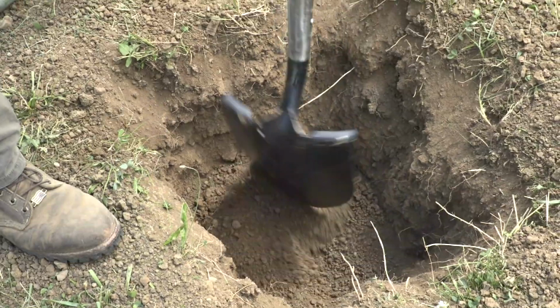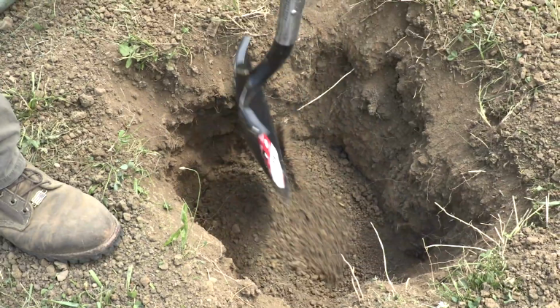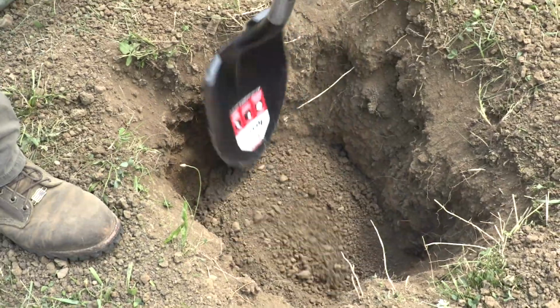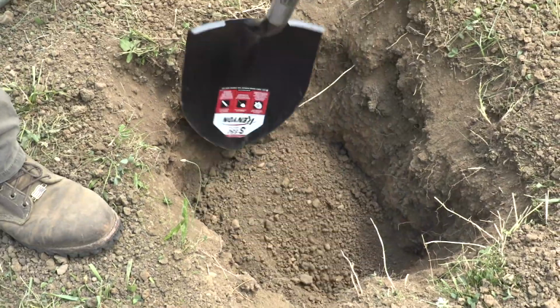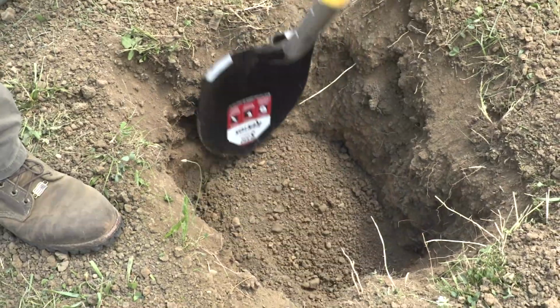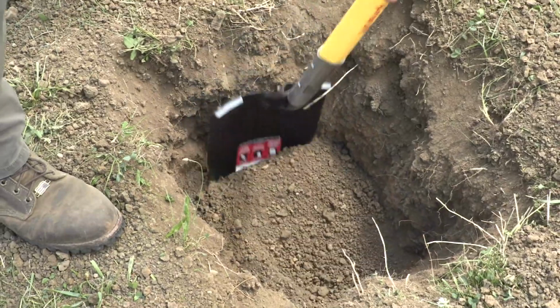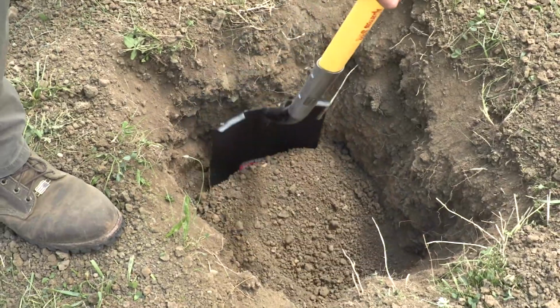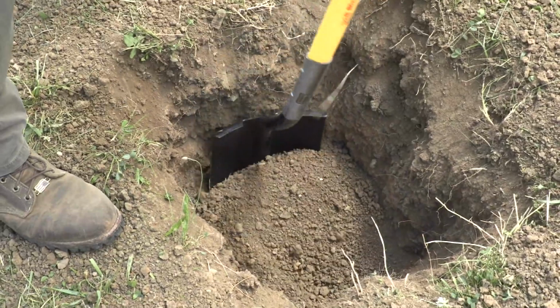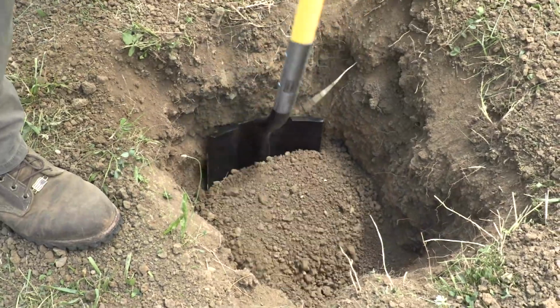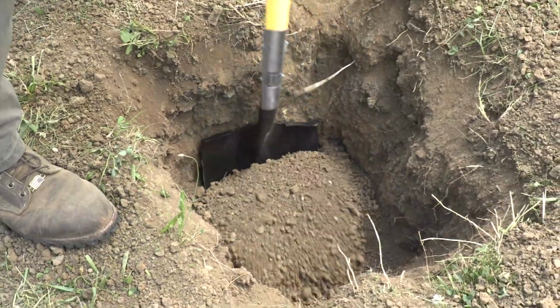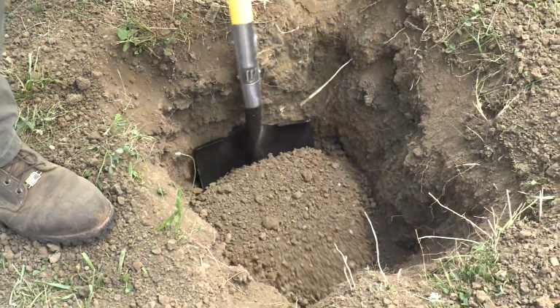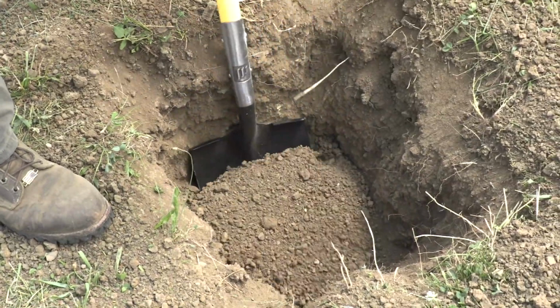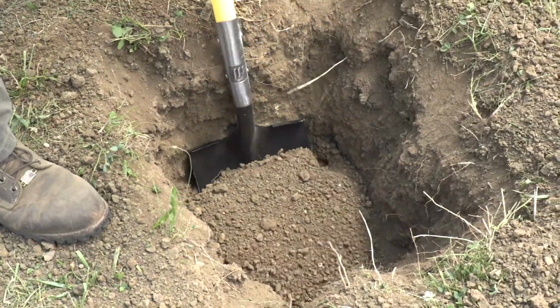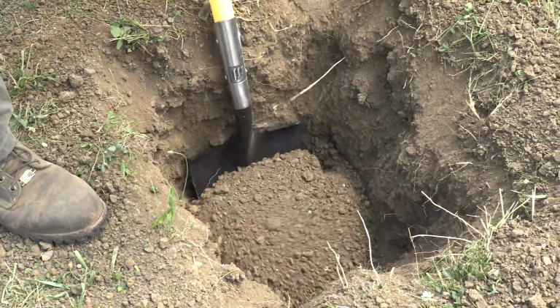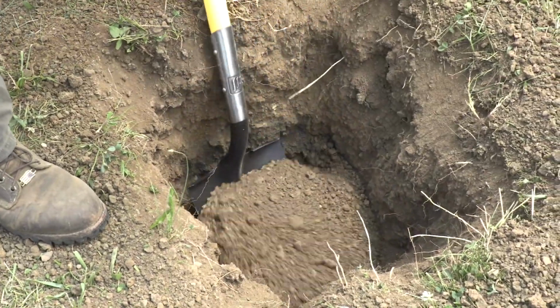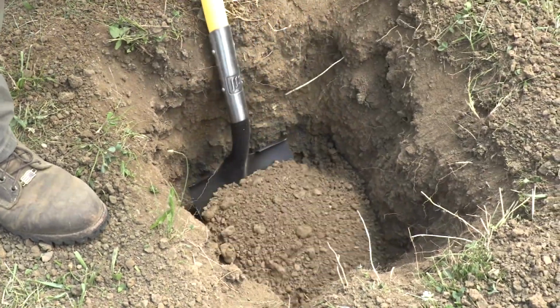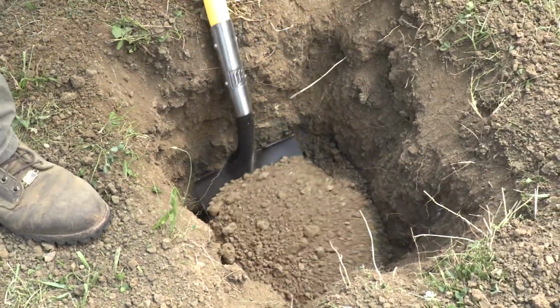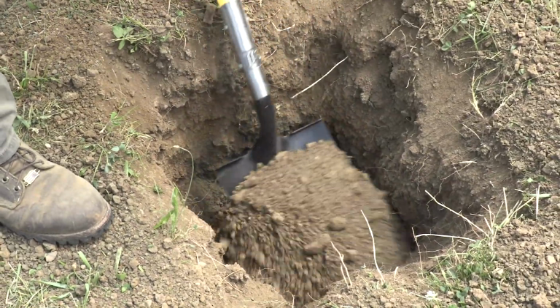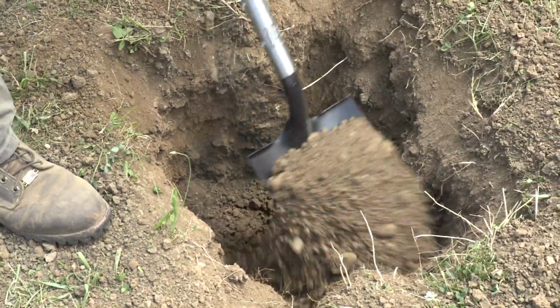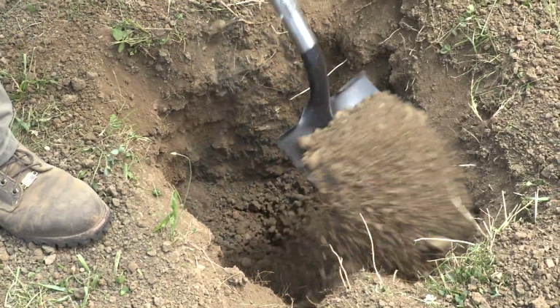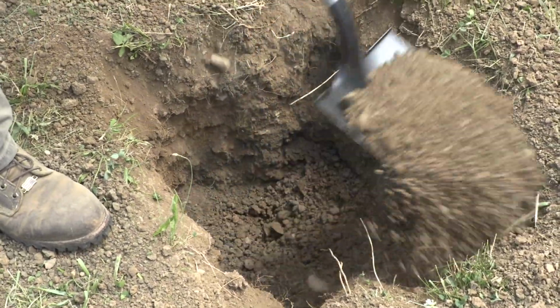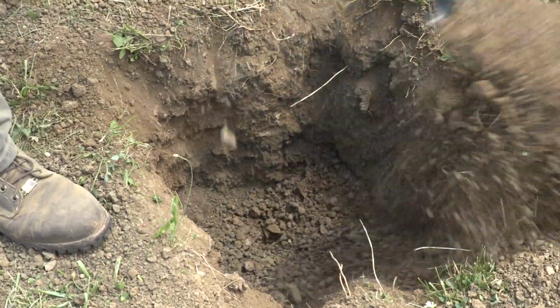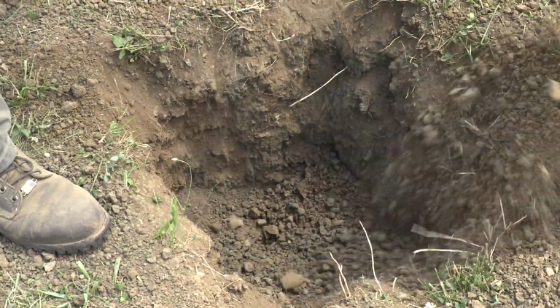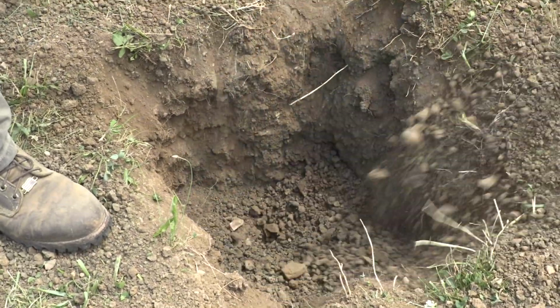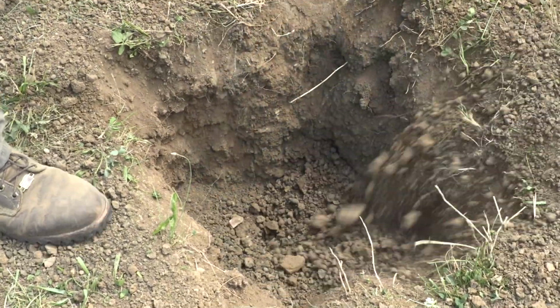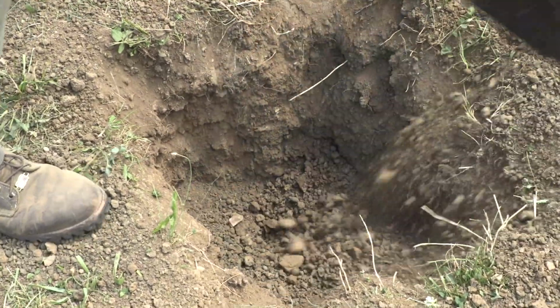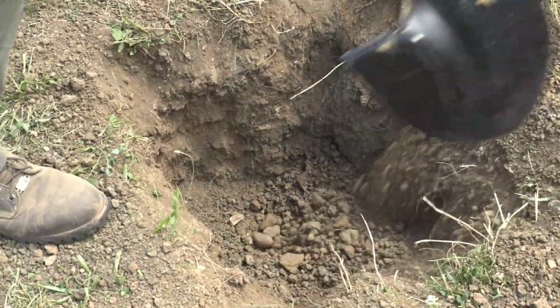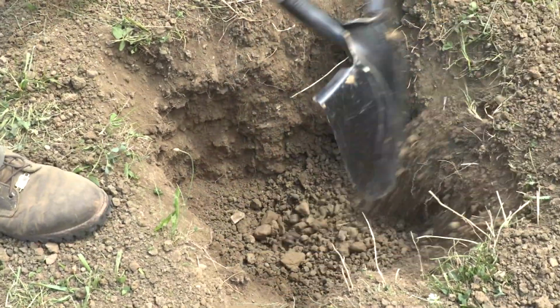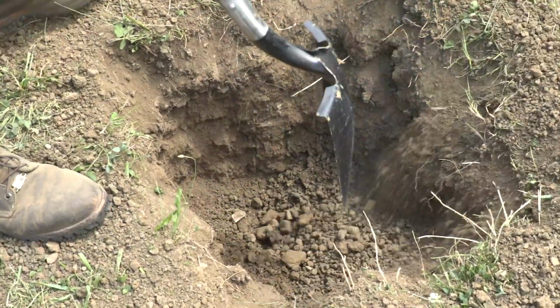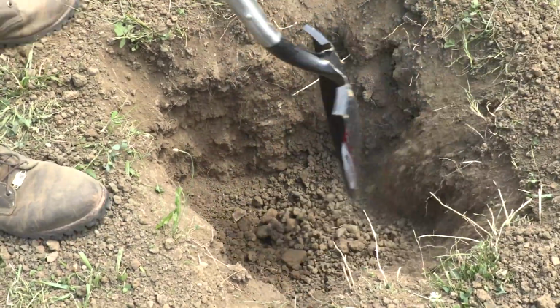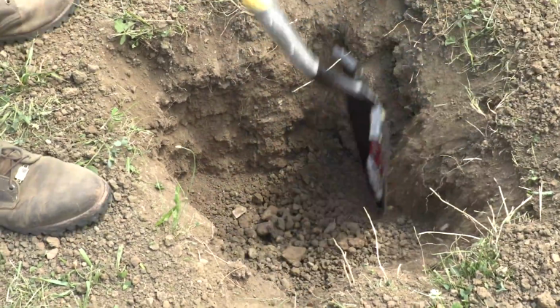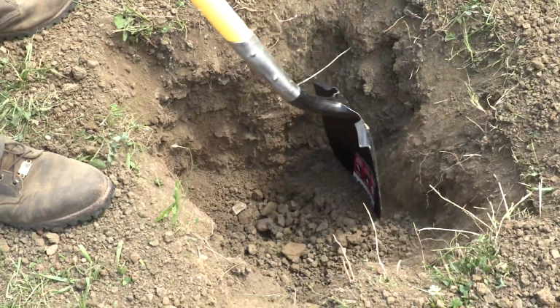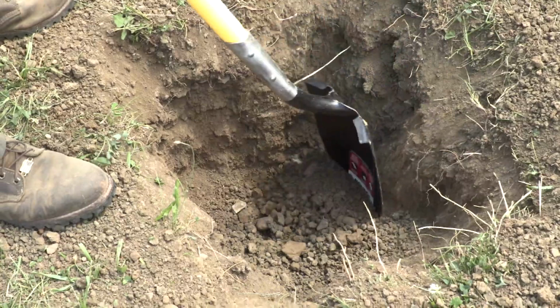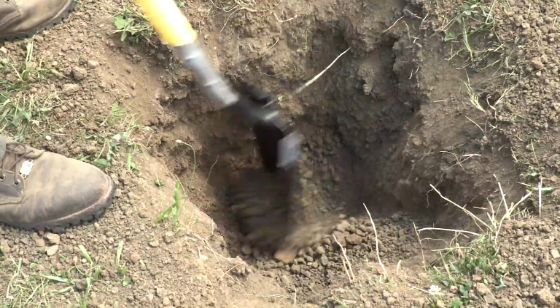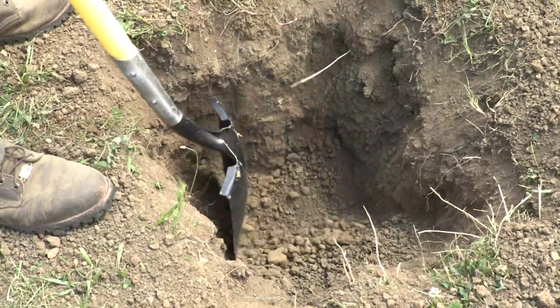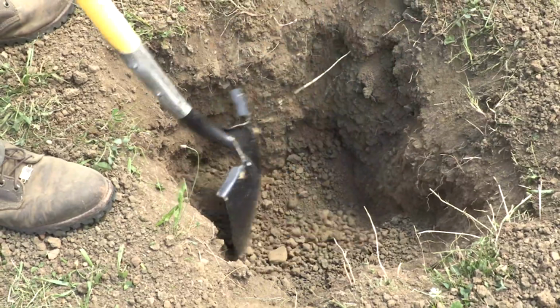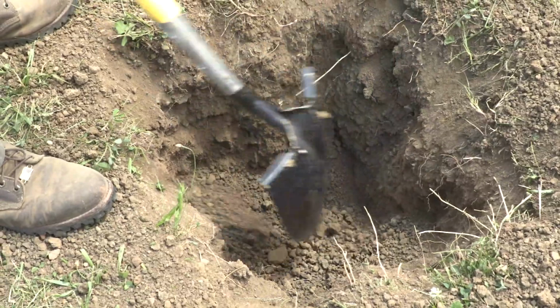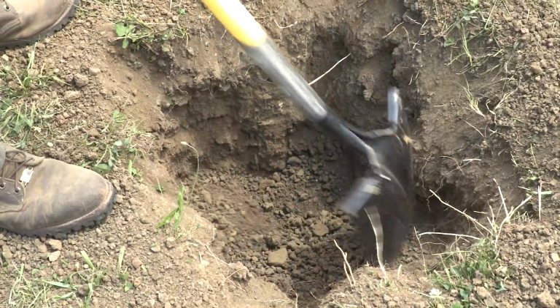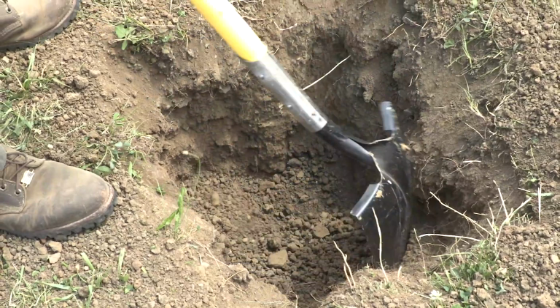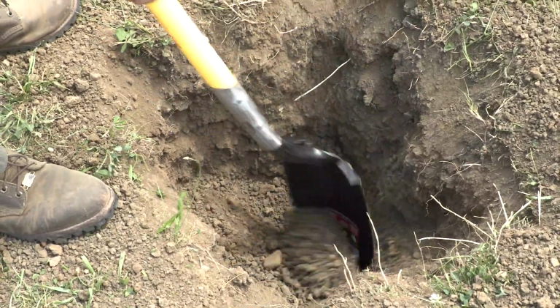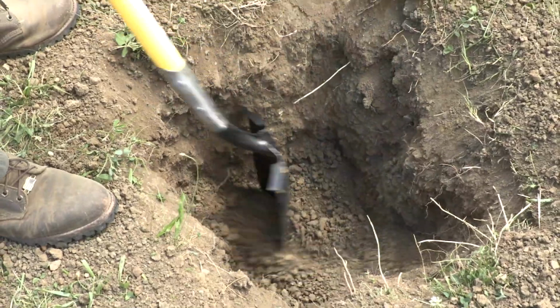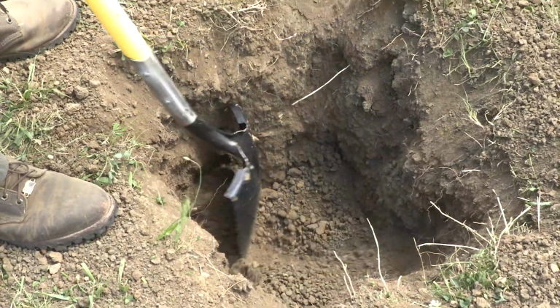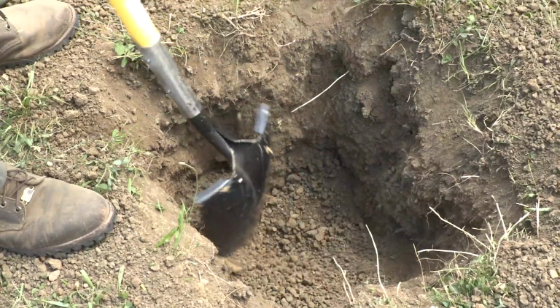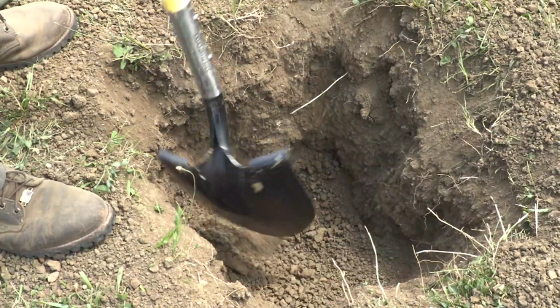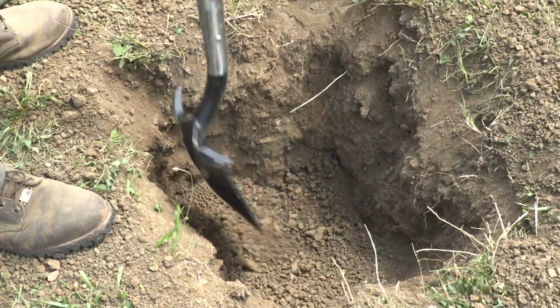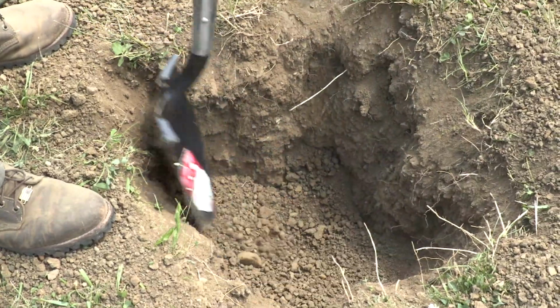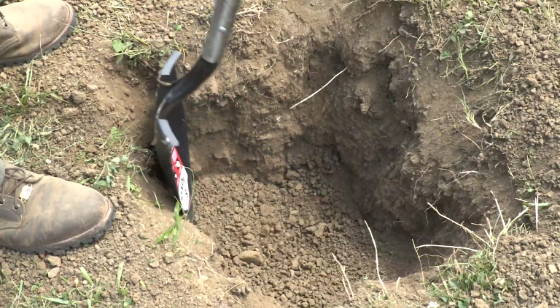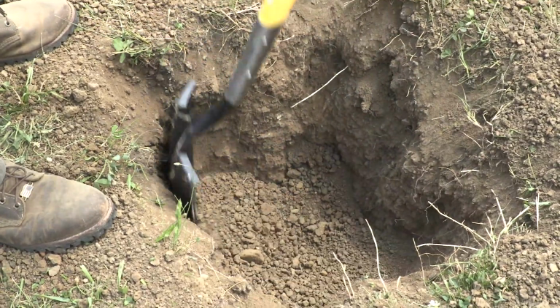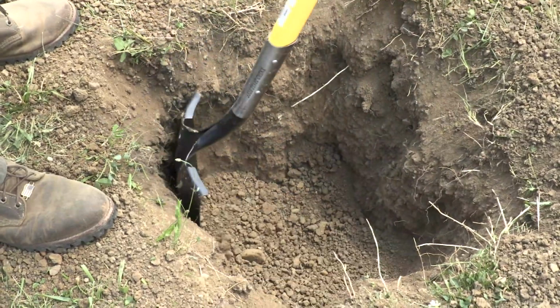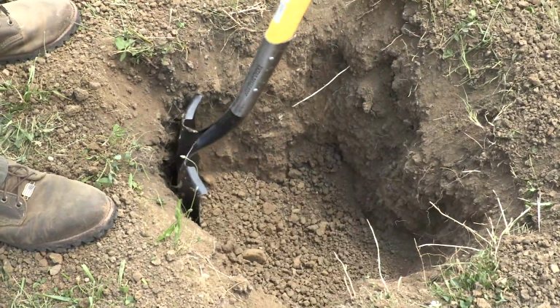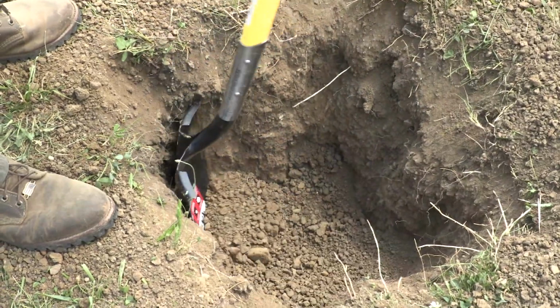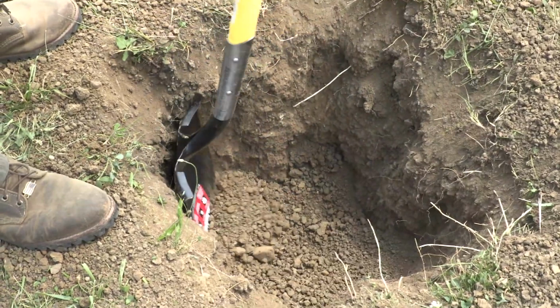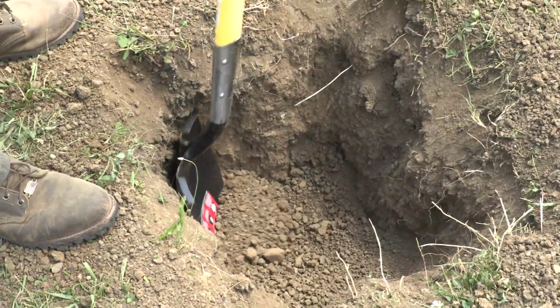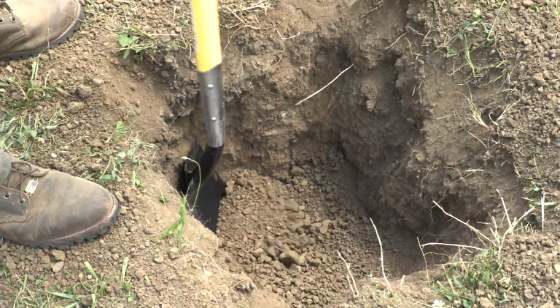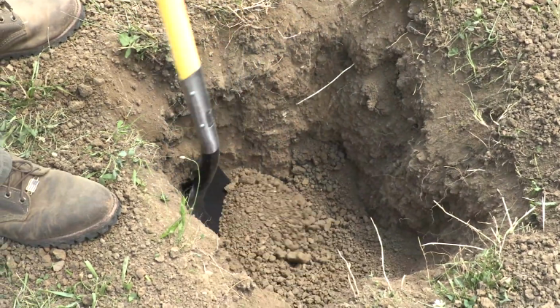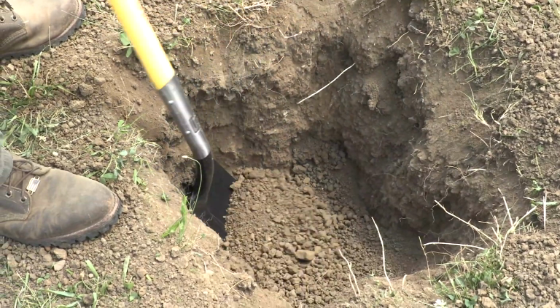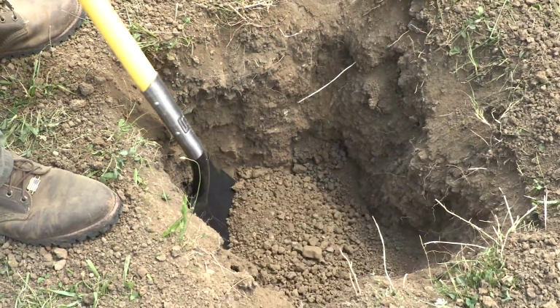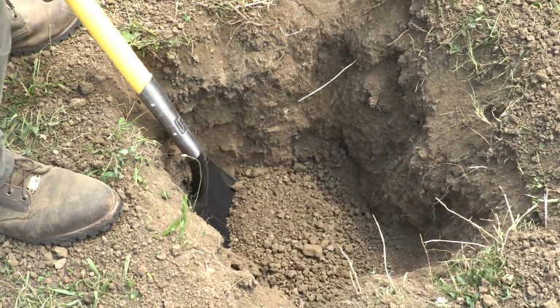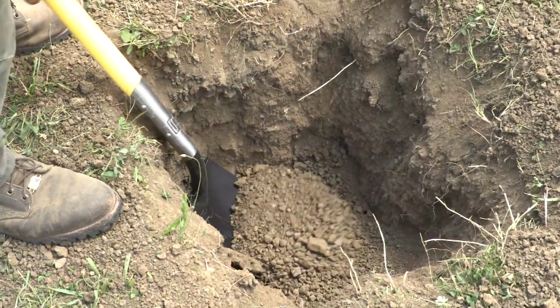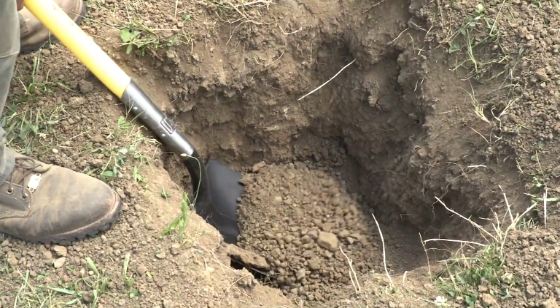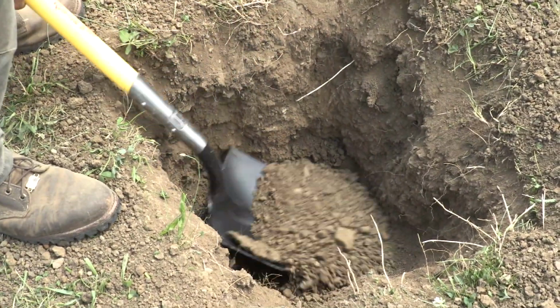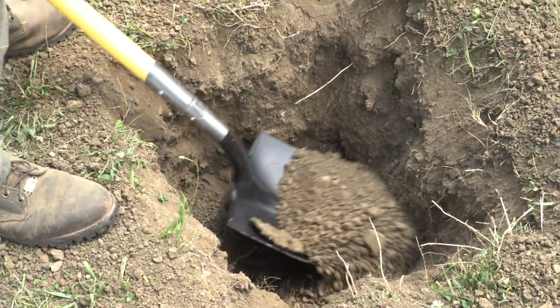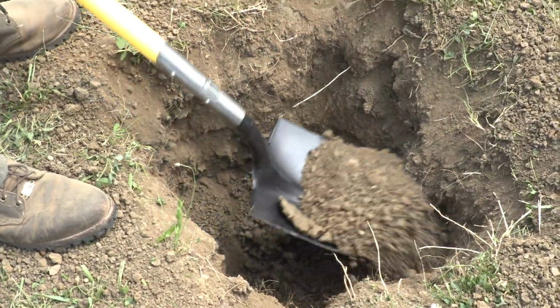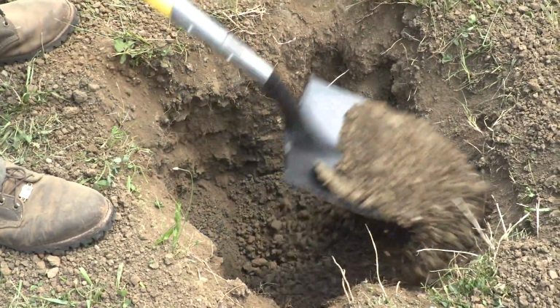That was about two feet down, or one foot nine inches, so I would think we're getting the flow.